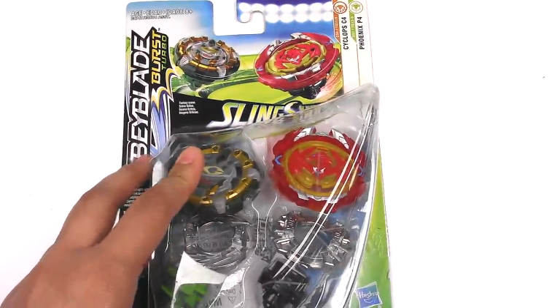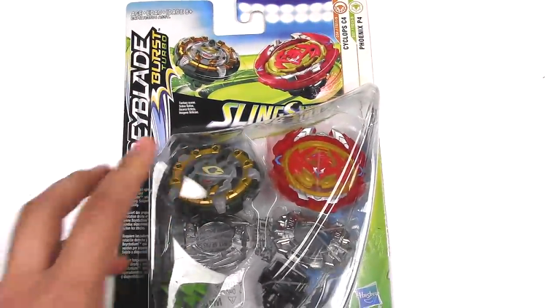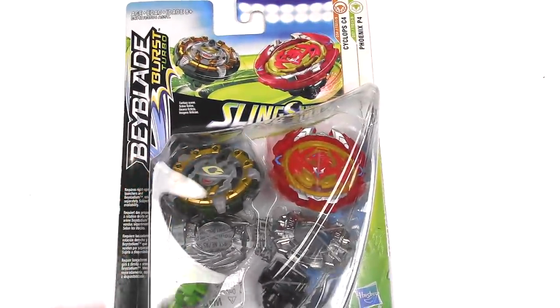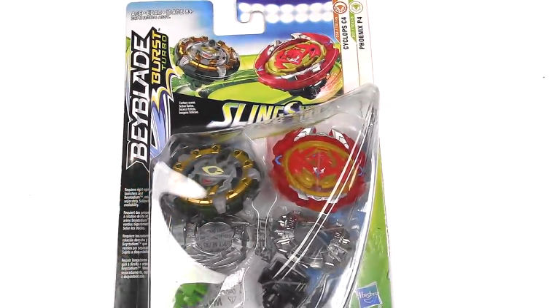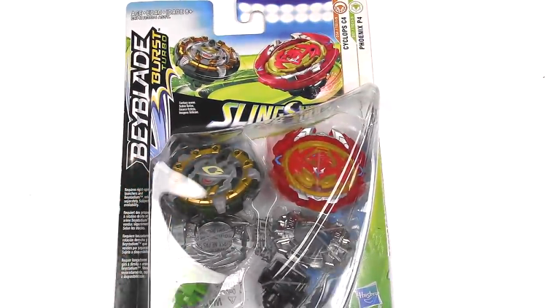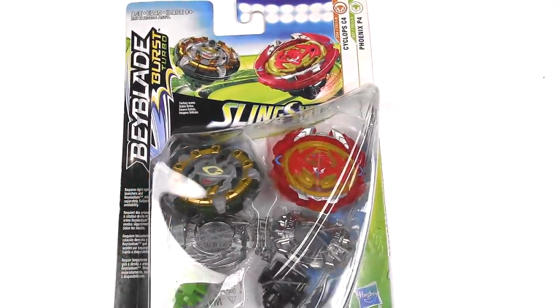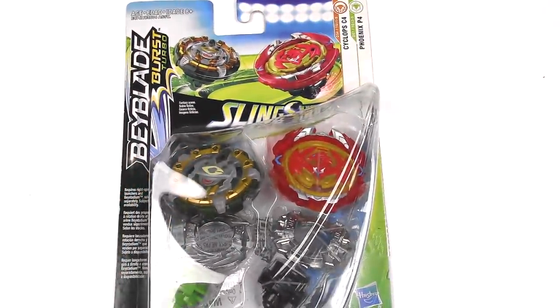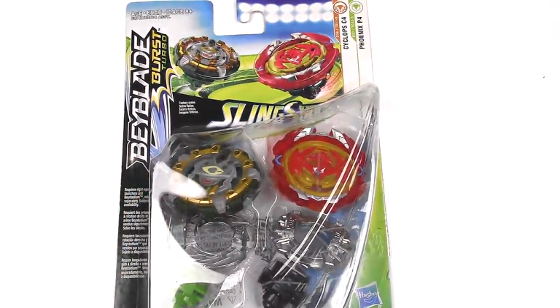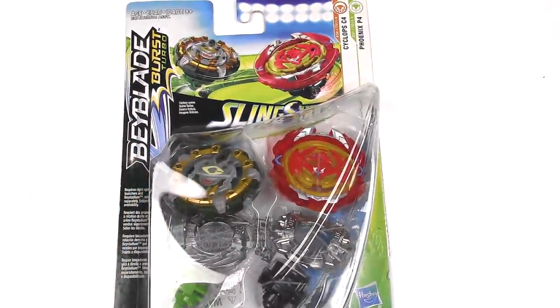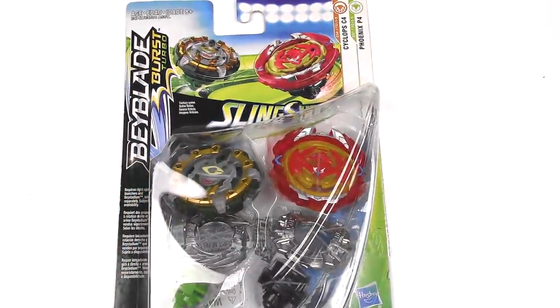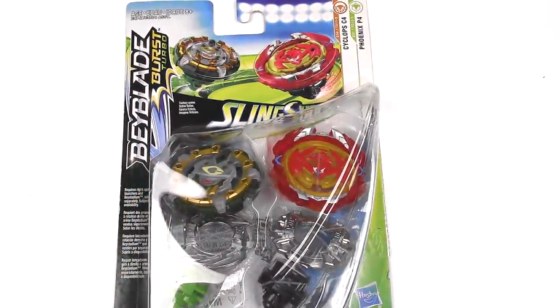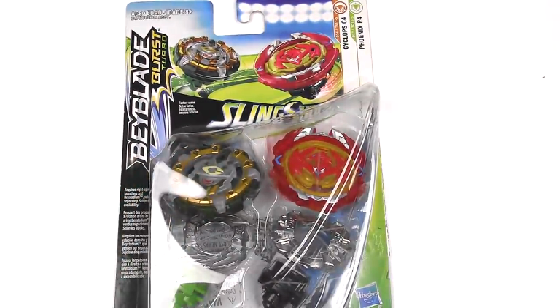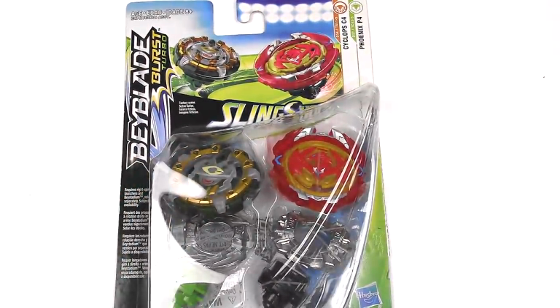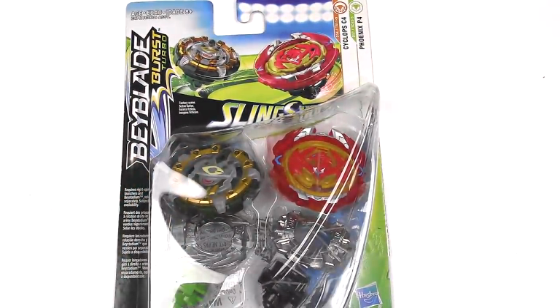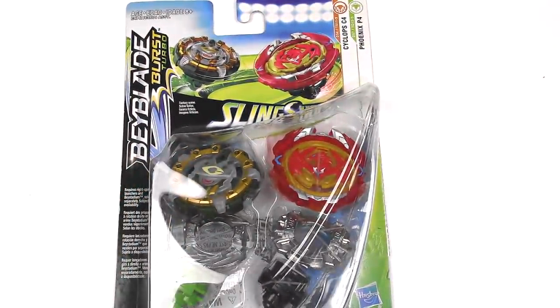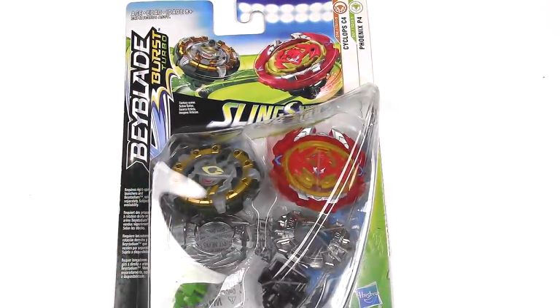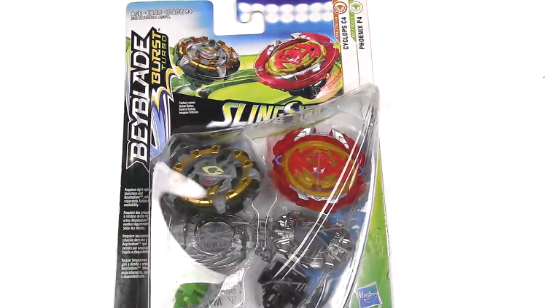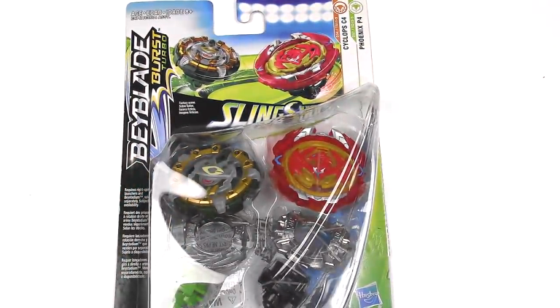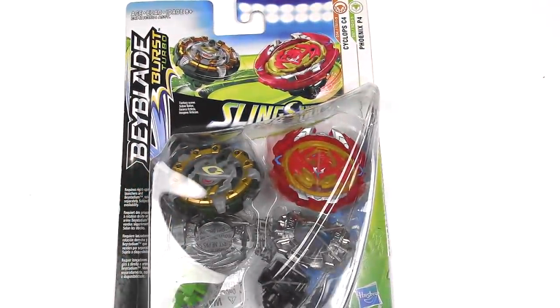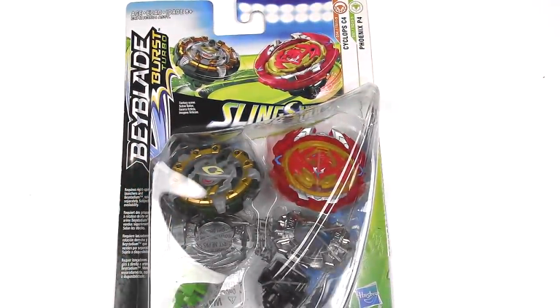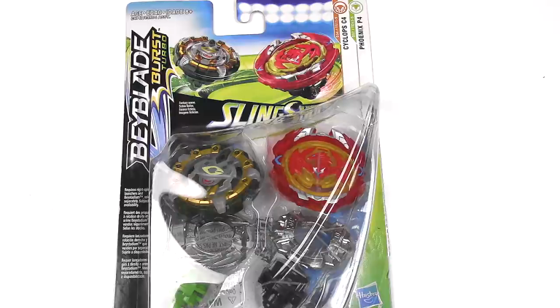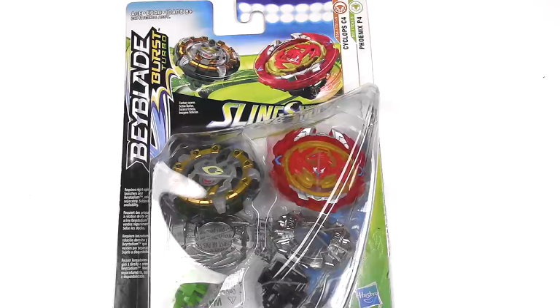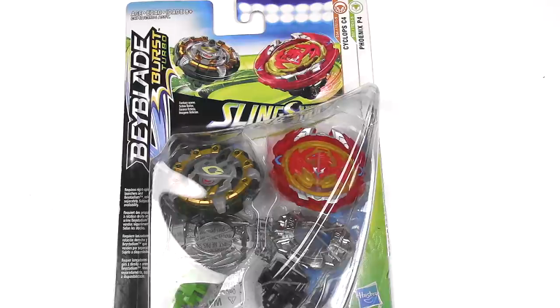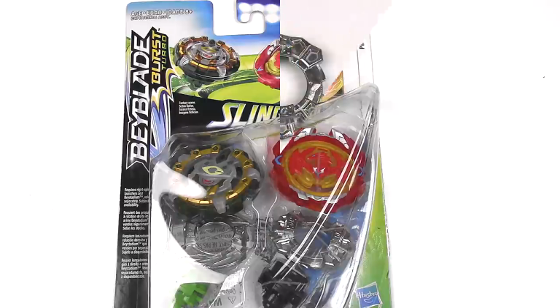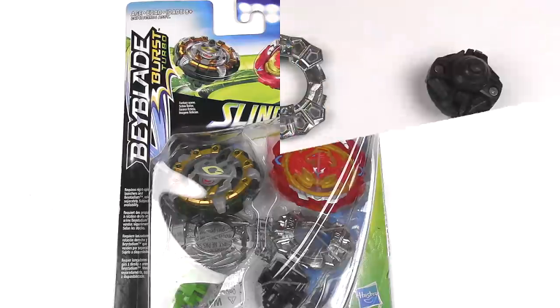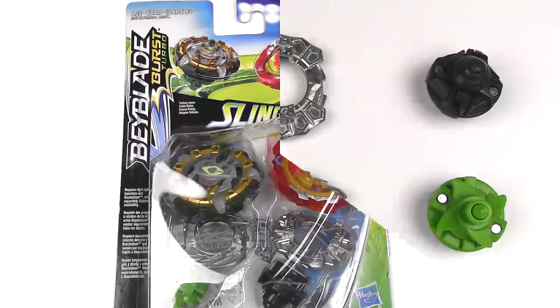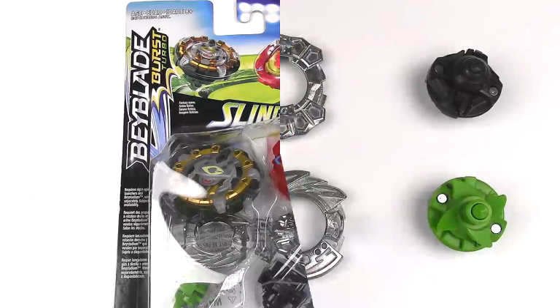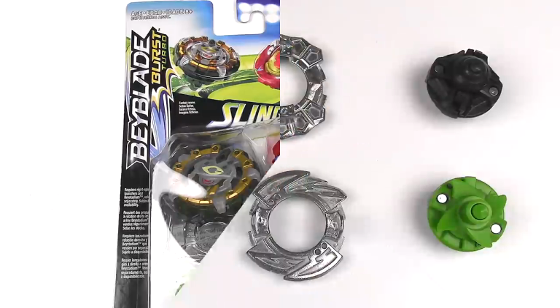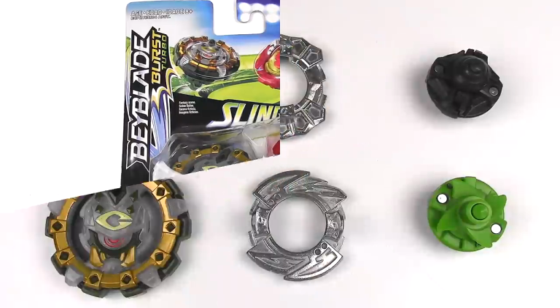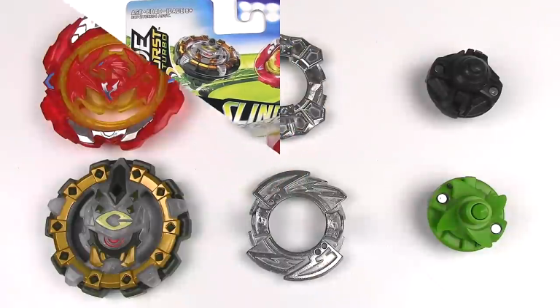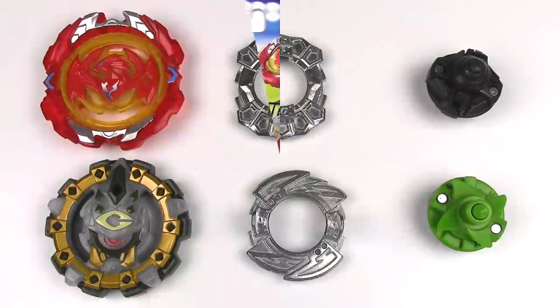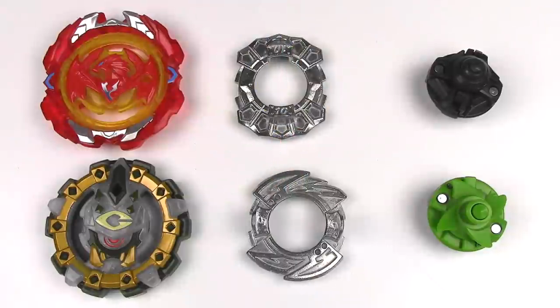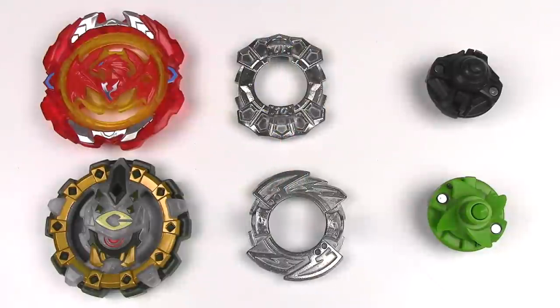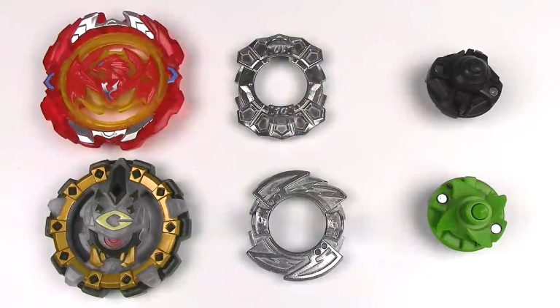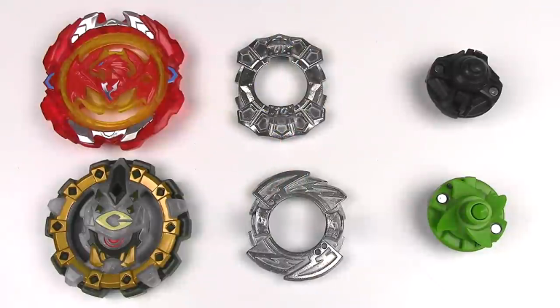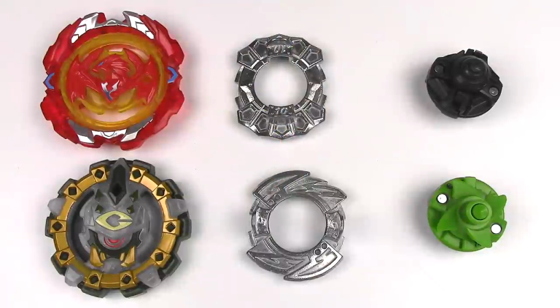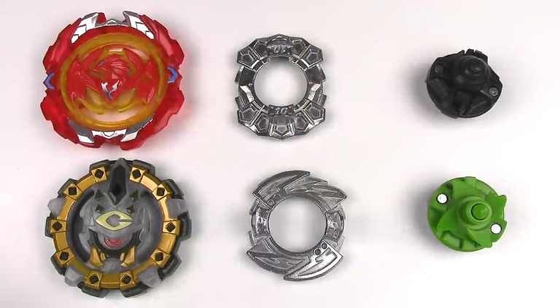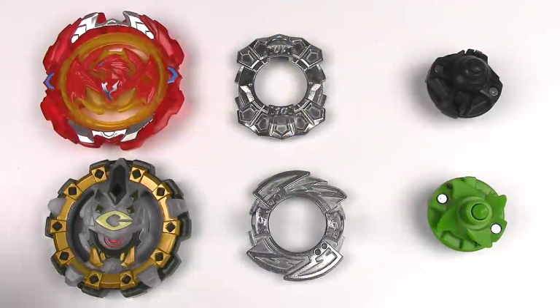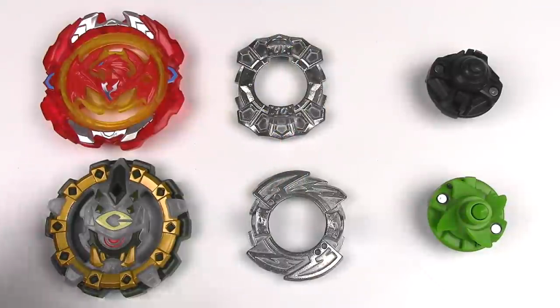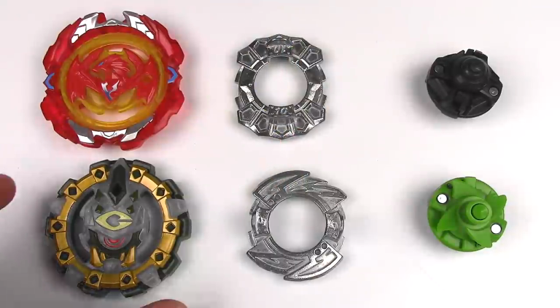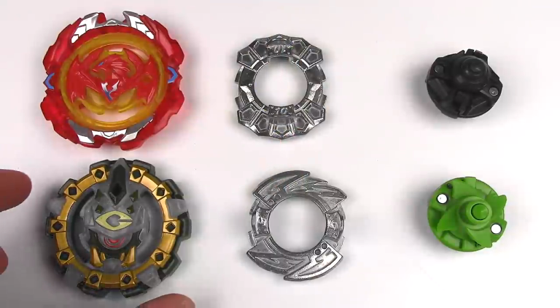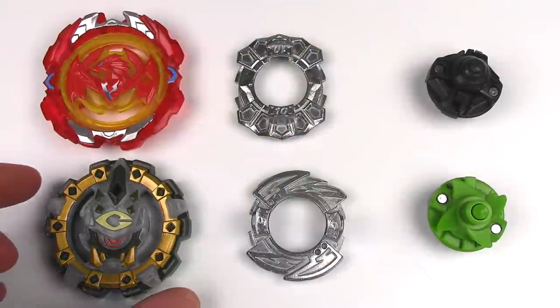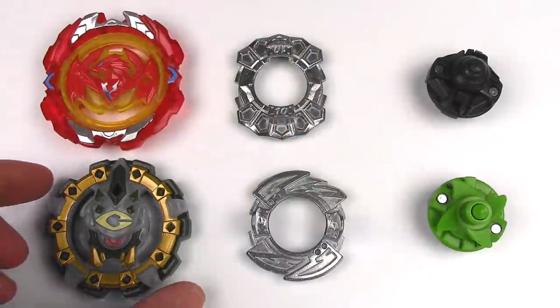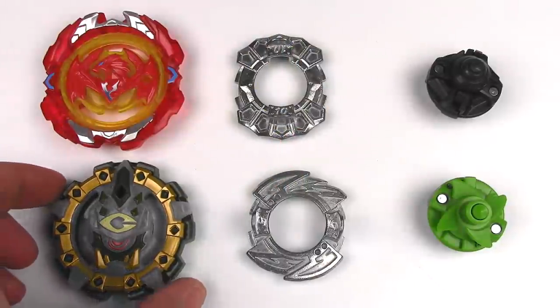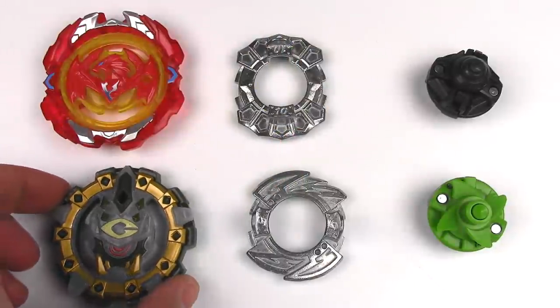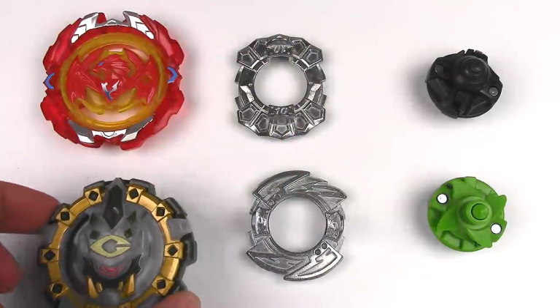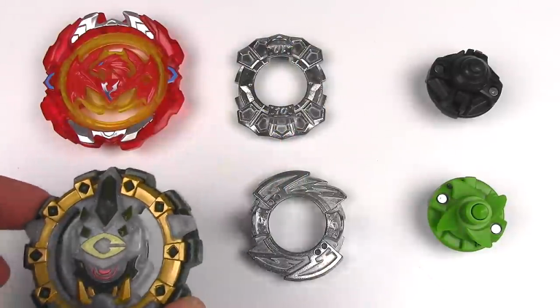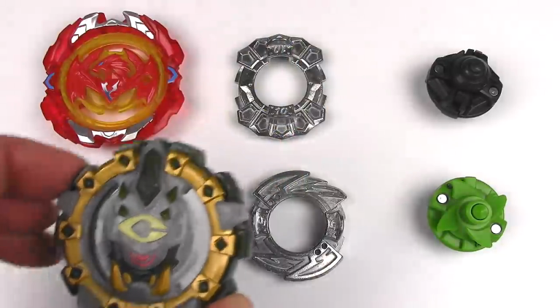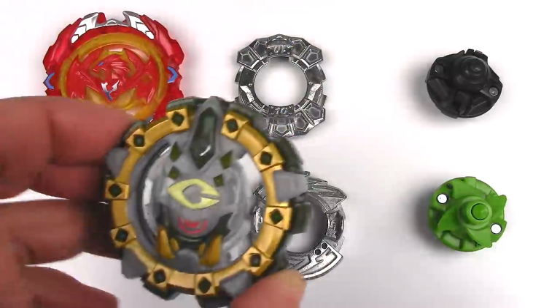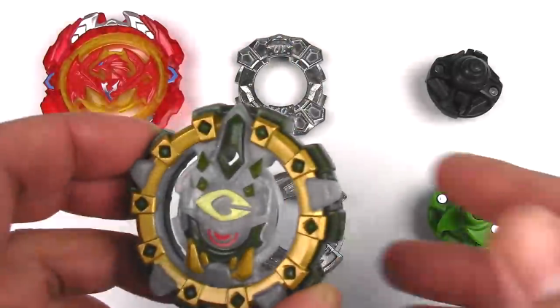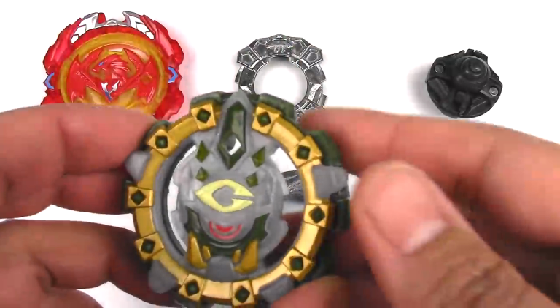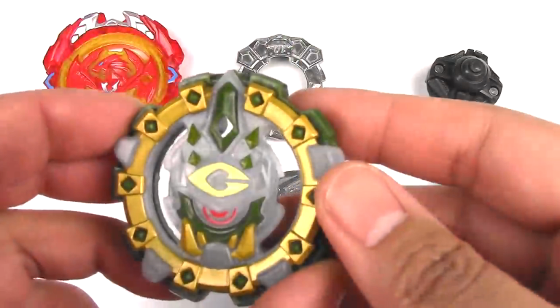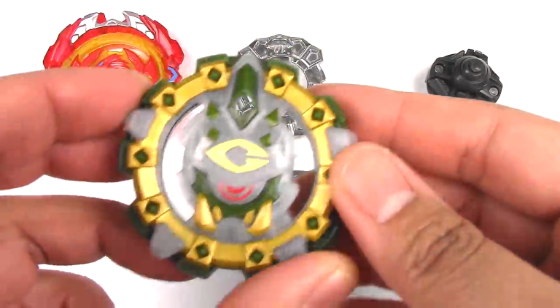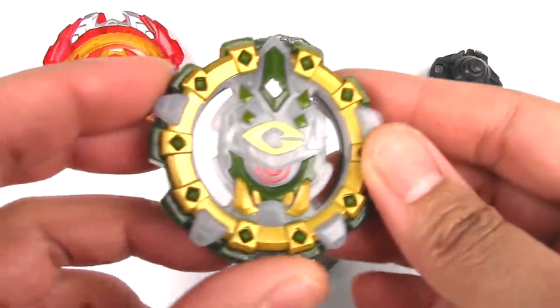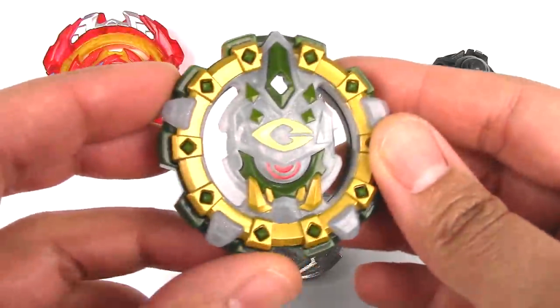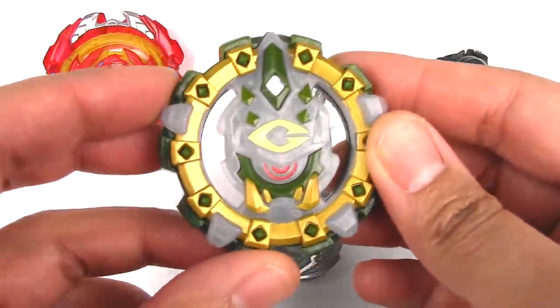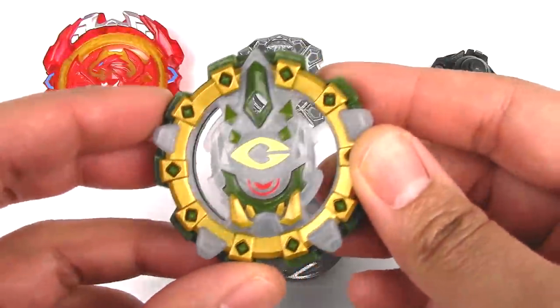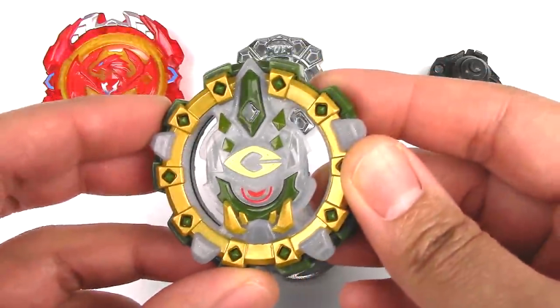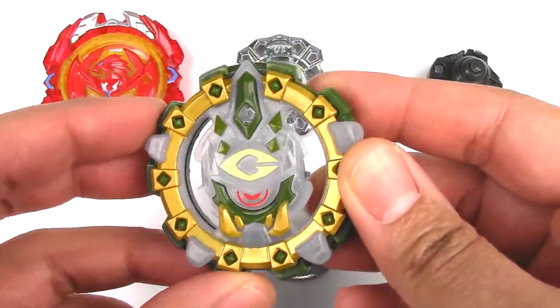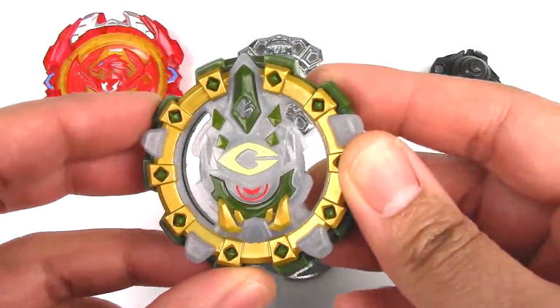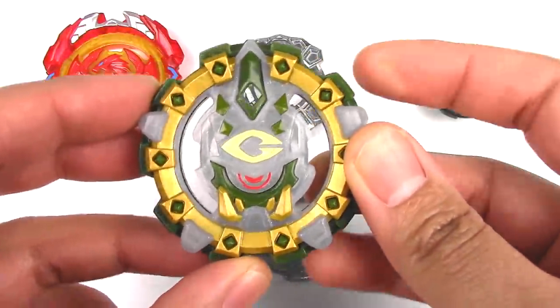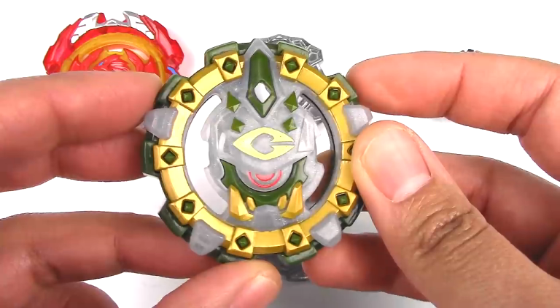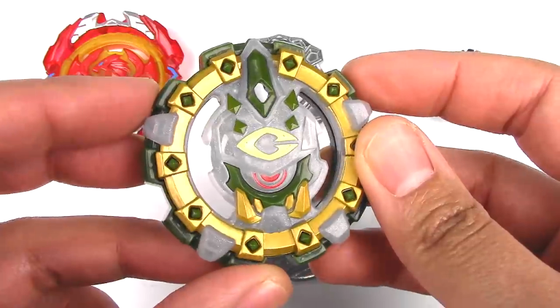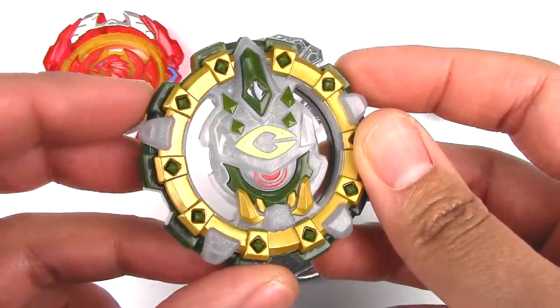Let's get these Beyblades open. Let's start off with Cyclops C4 — save the best for last.